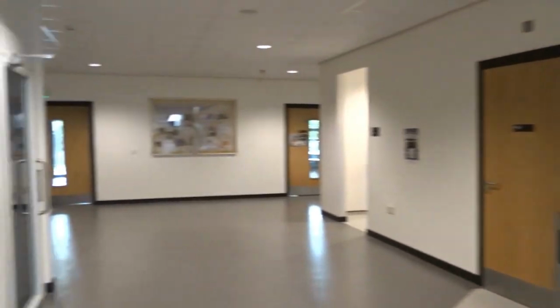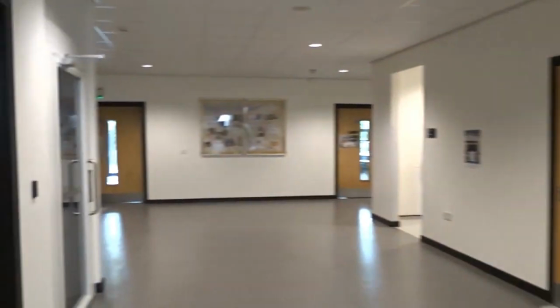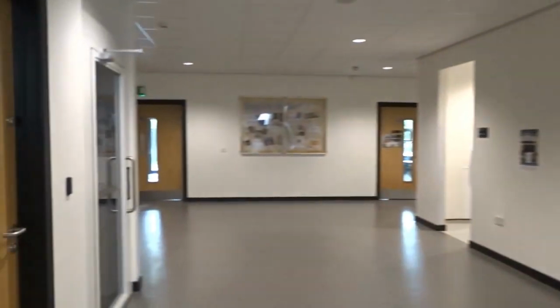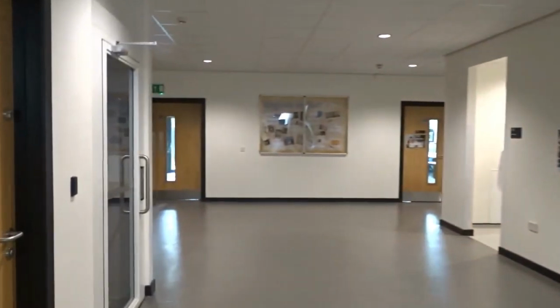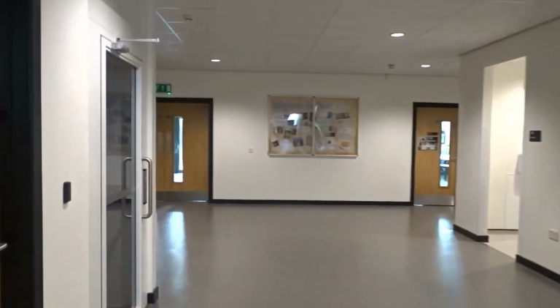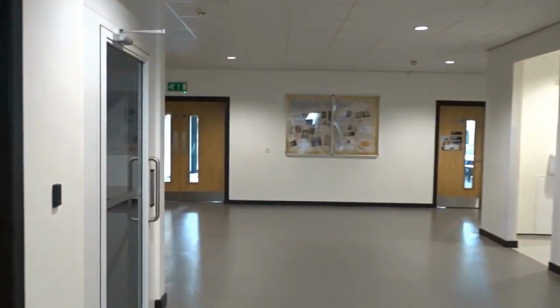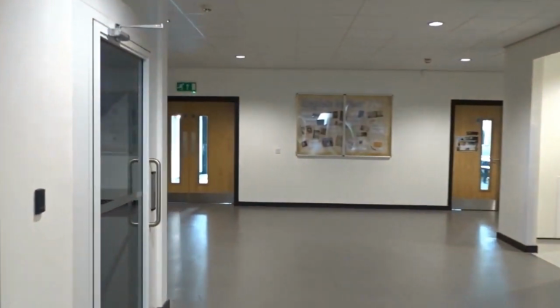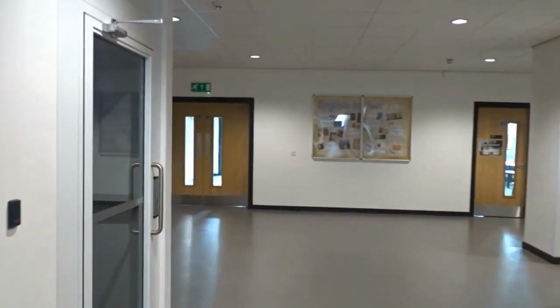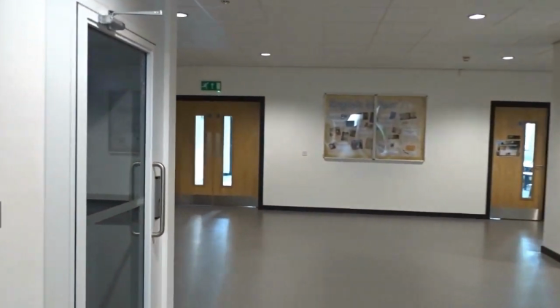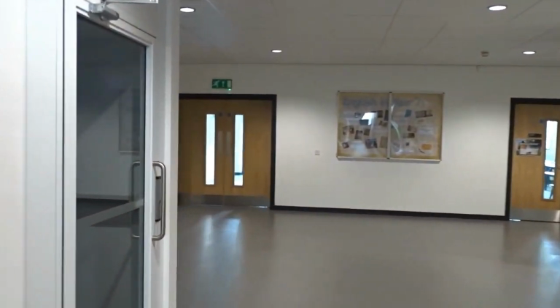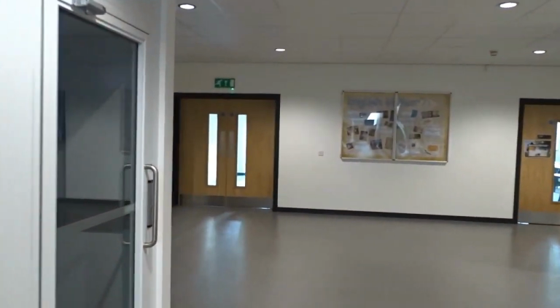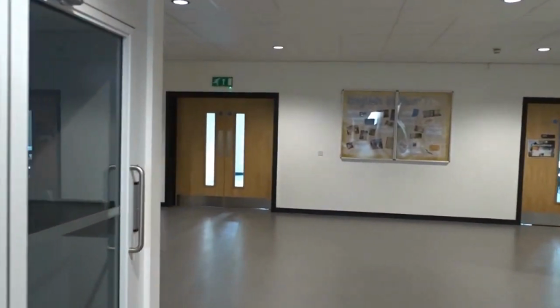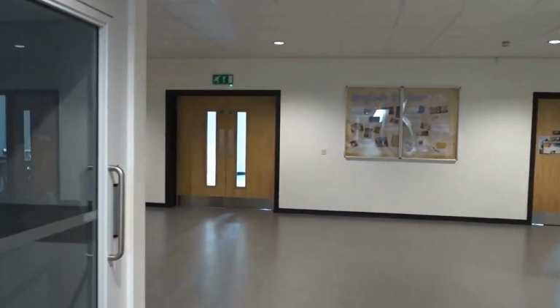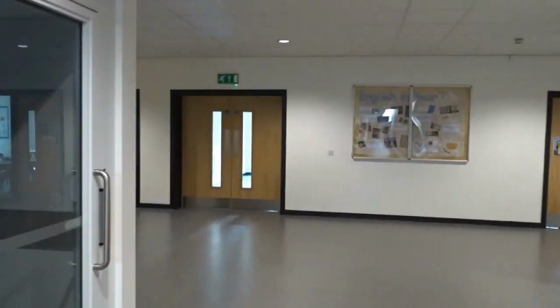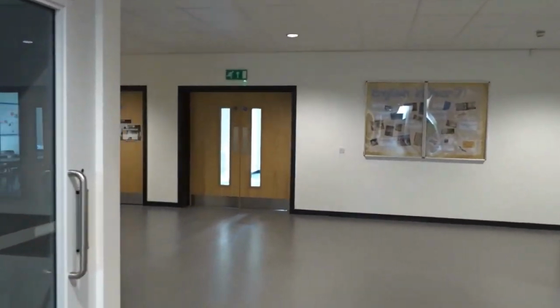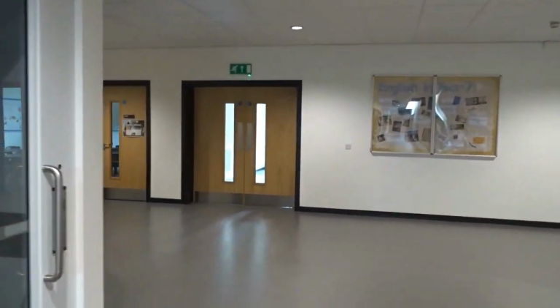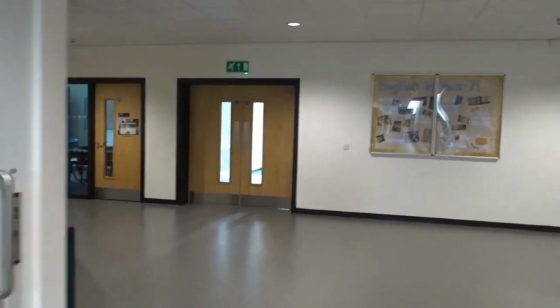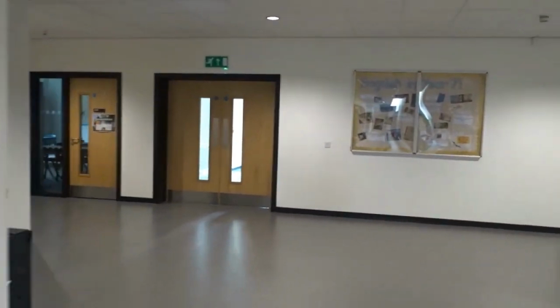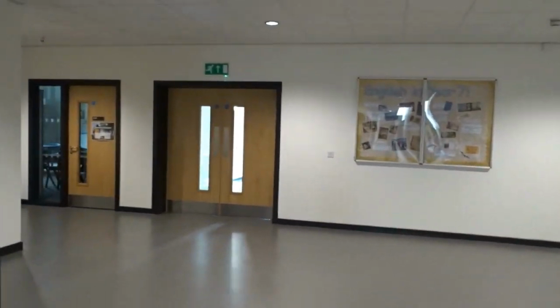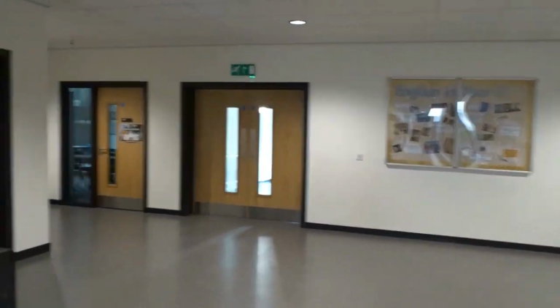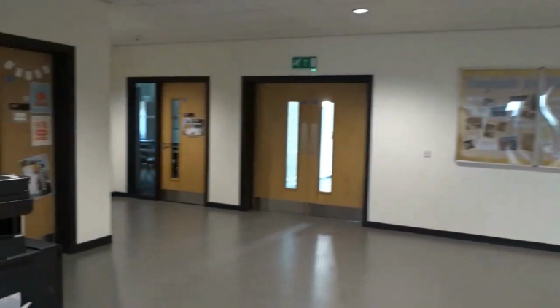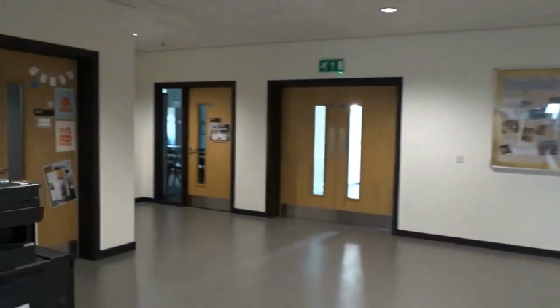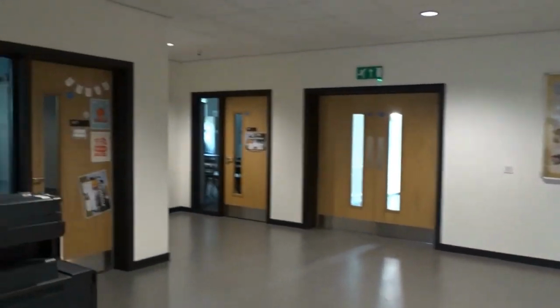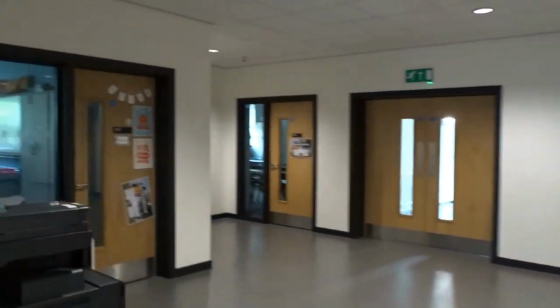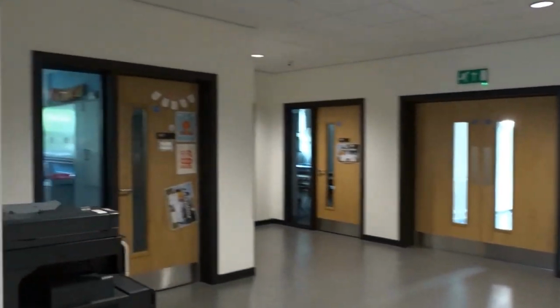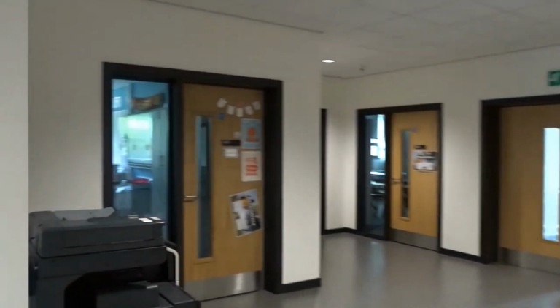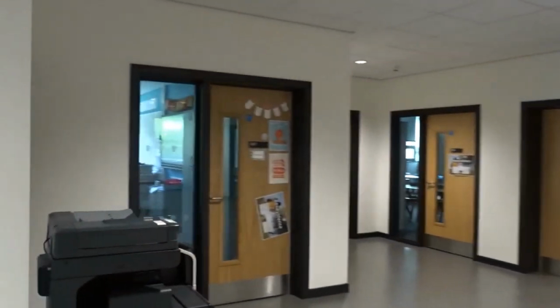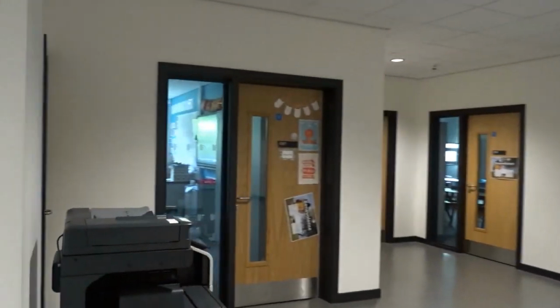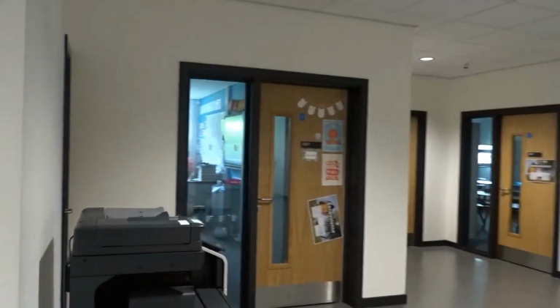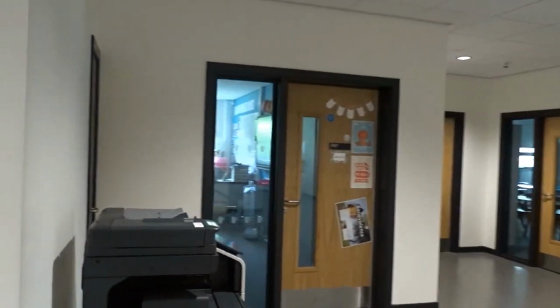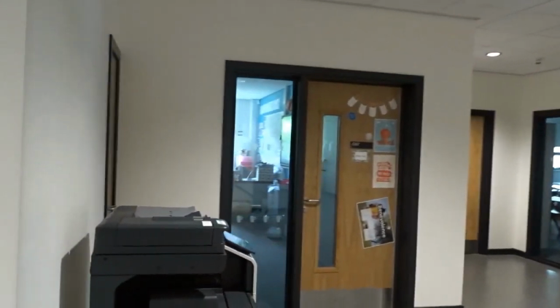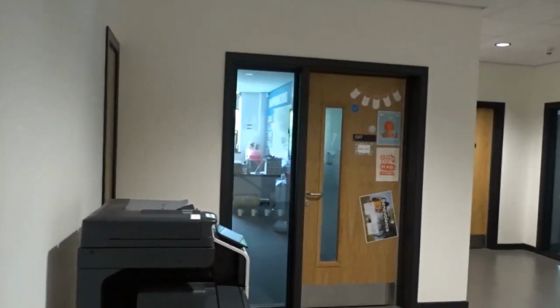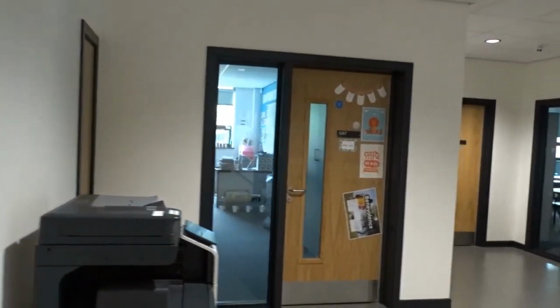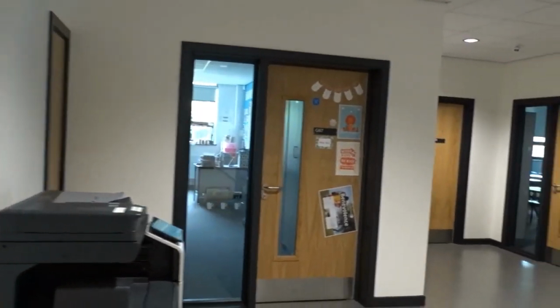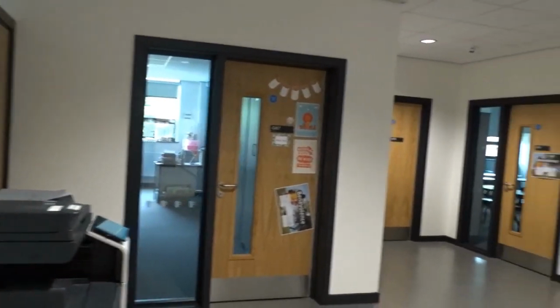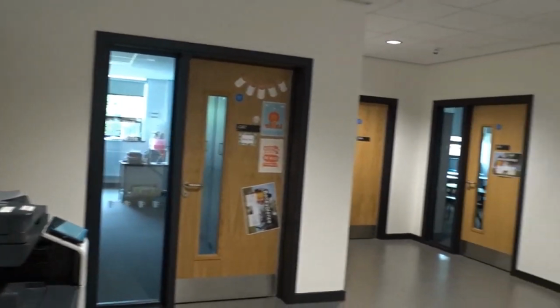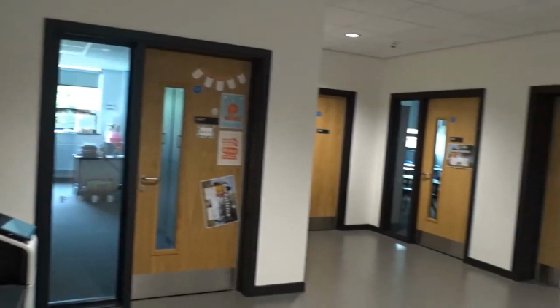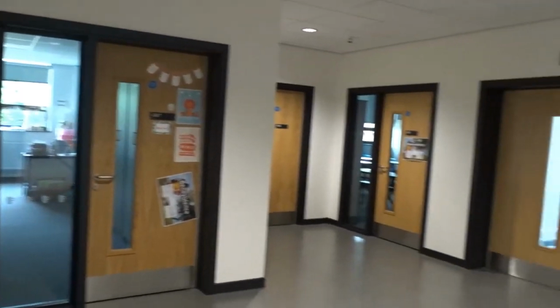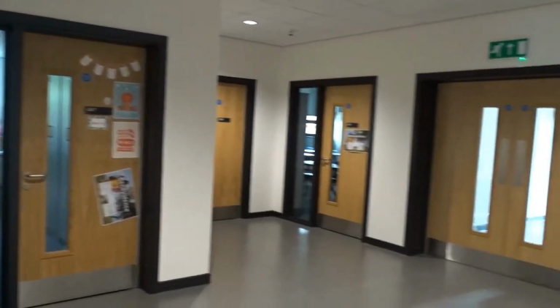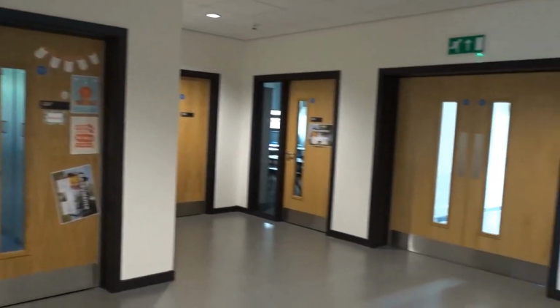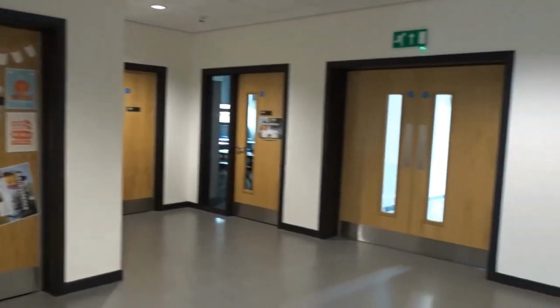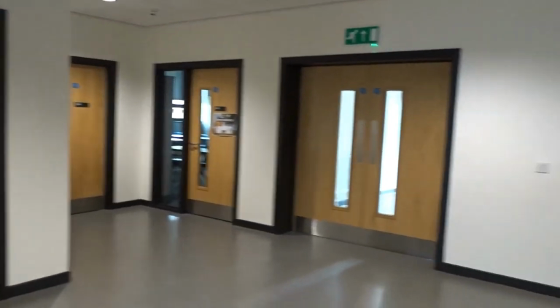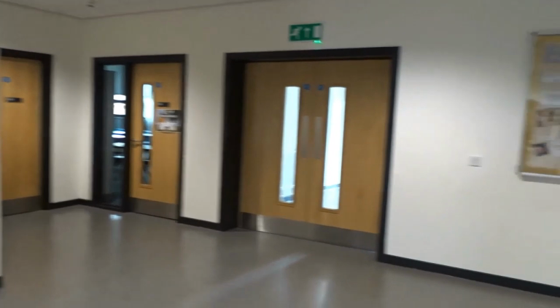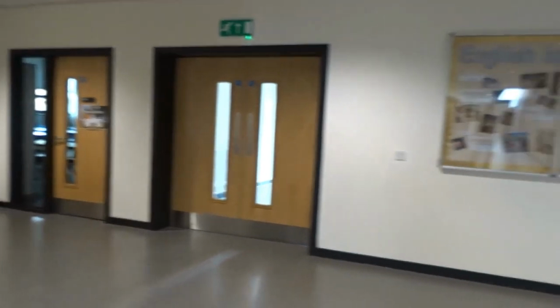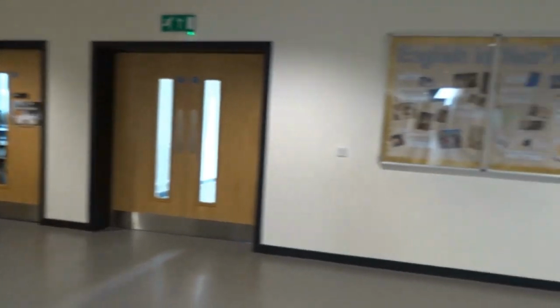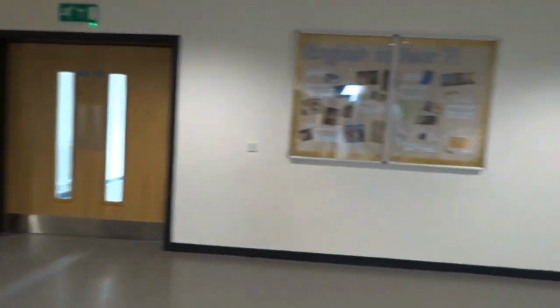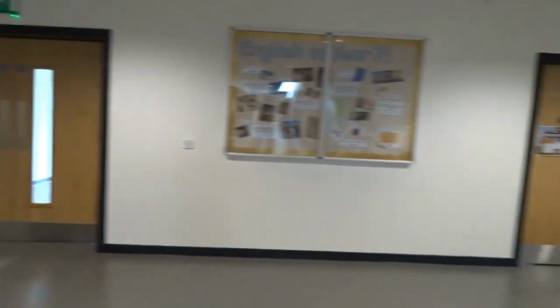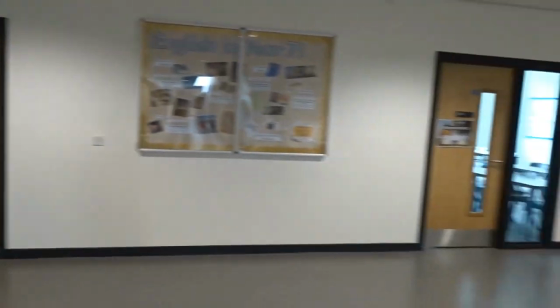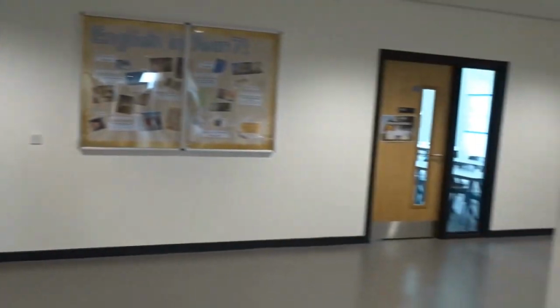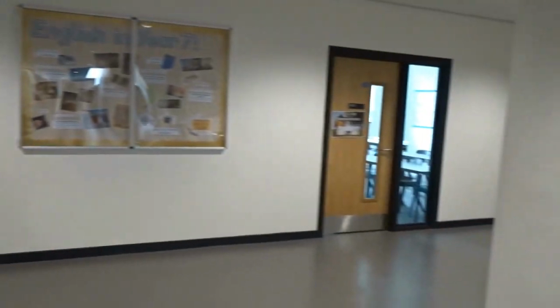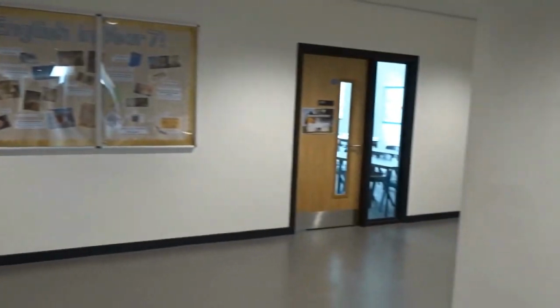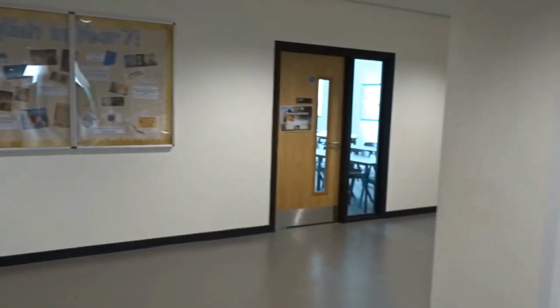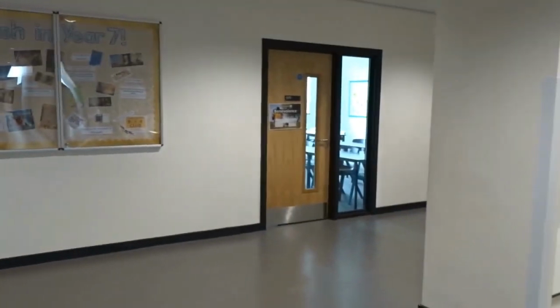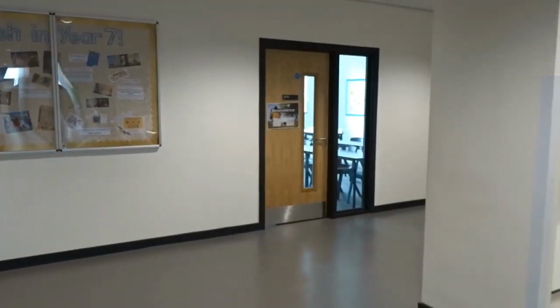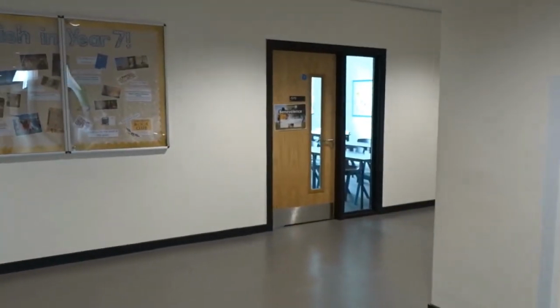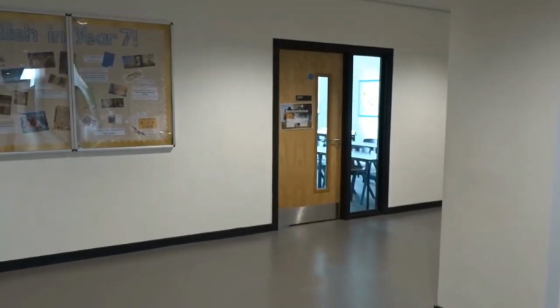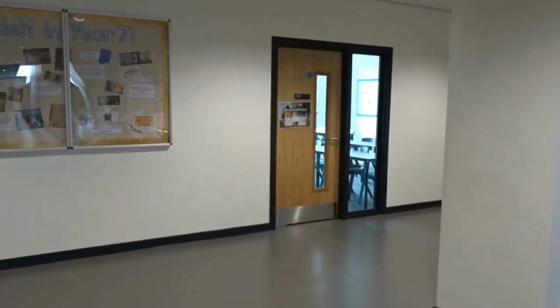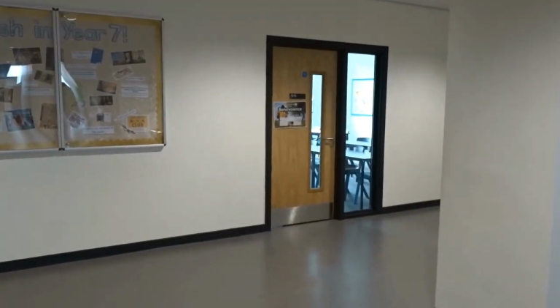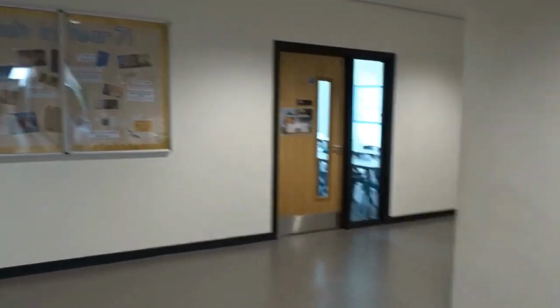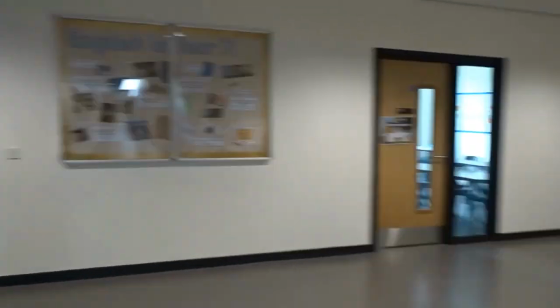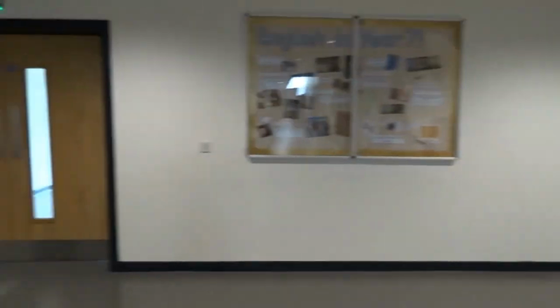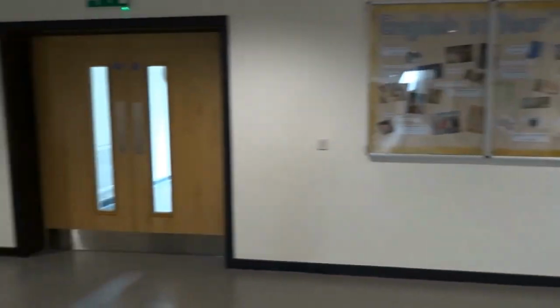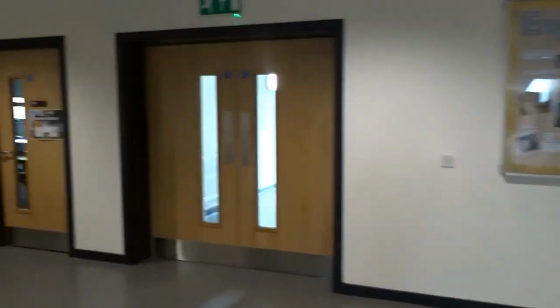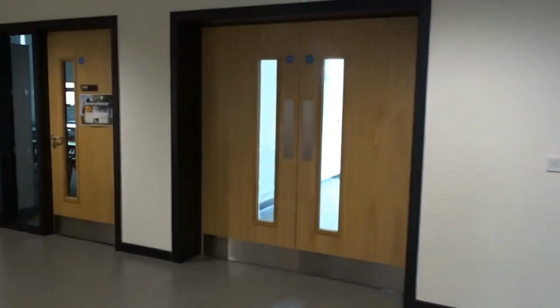Your lockers will actually be in the main hall where we've just been, and you'll be able to access them at the start and end of the day. Now we're going up upstairs.